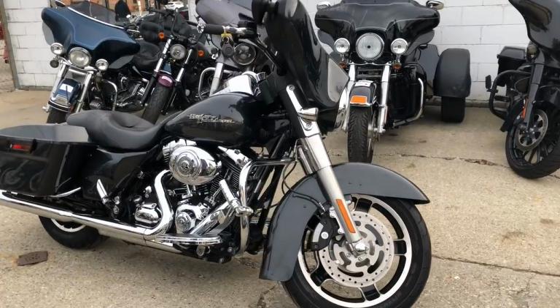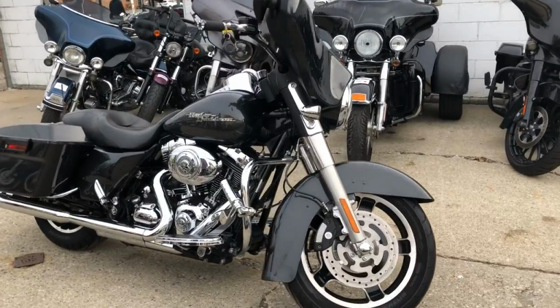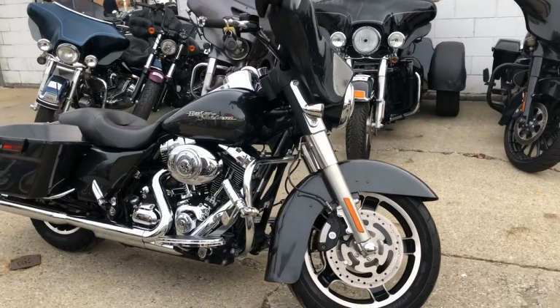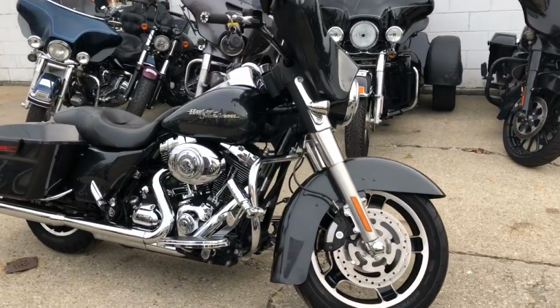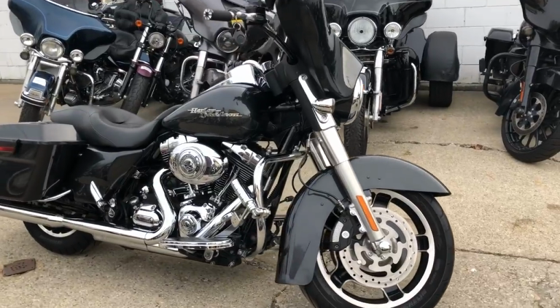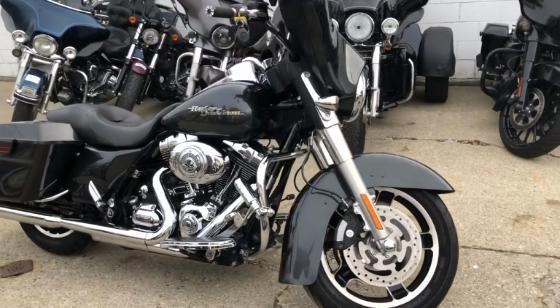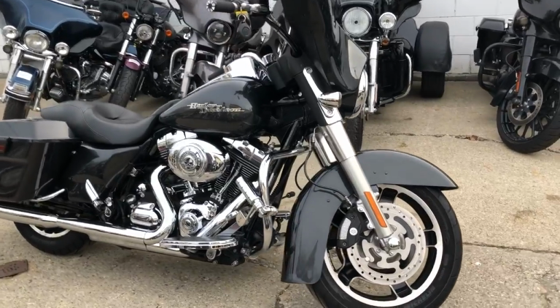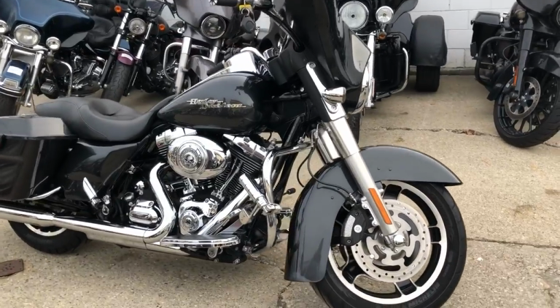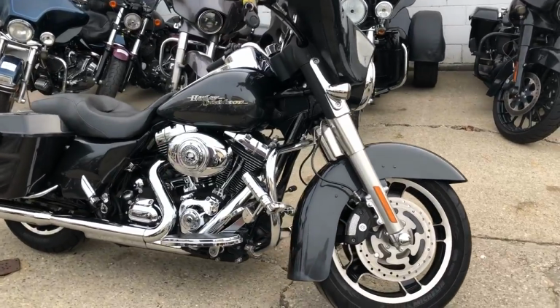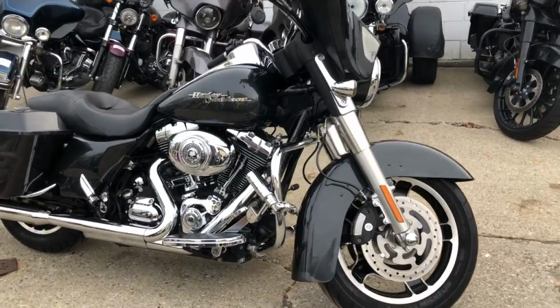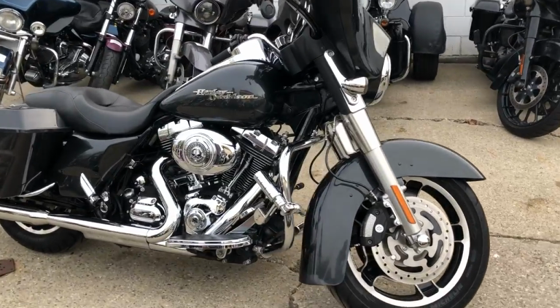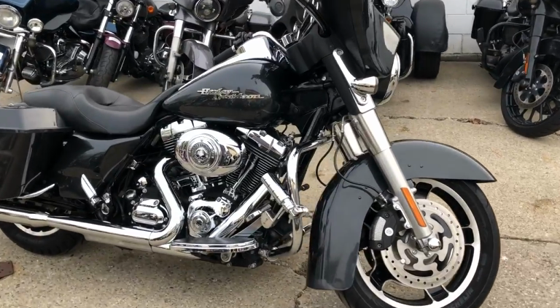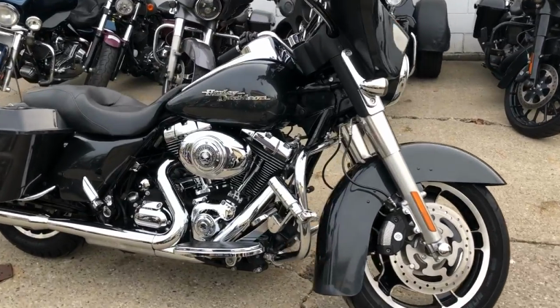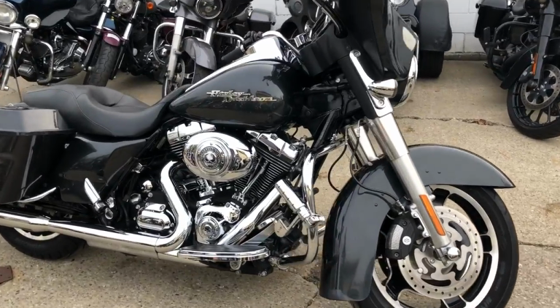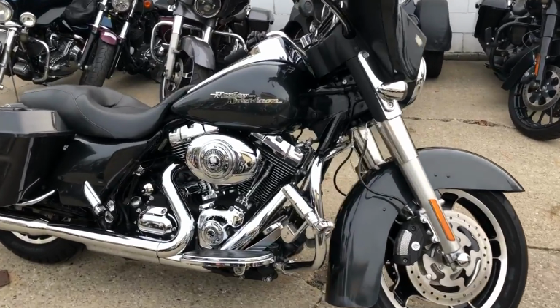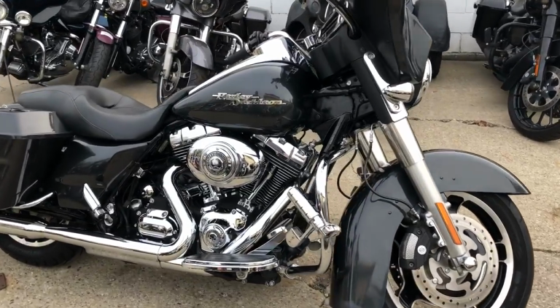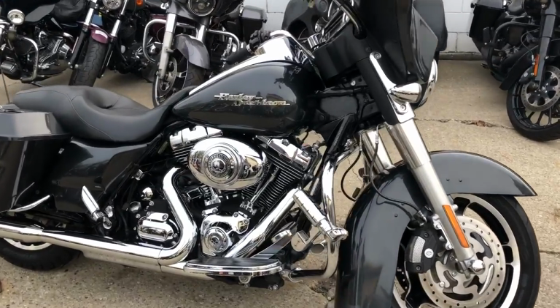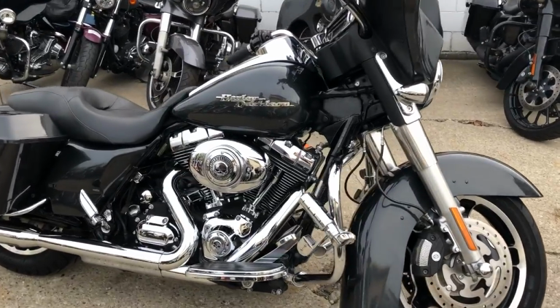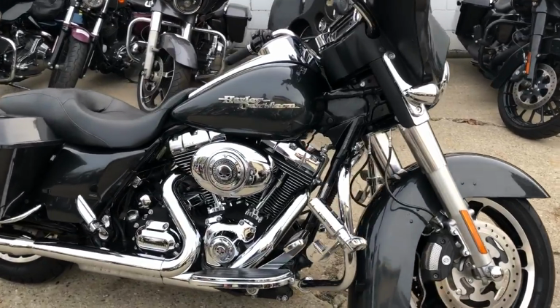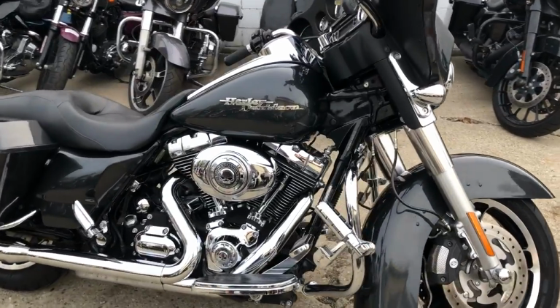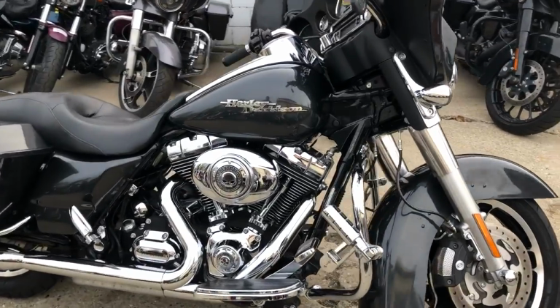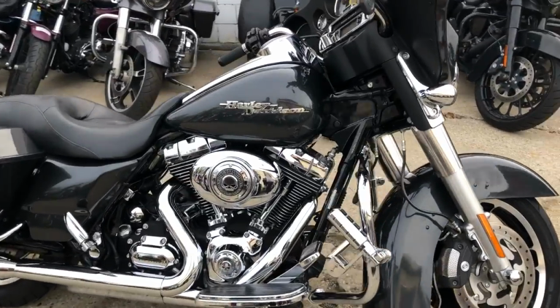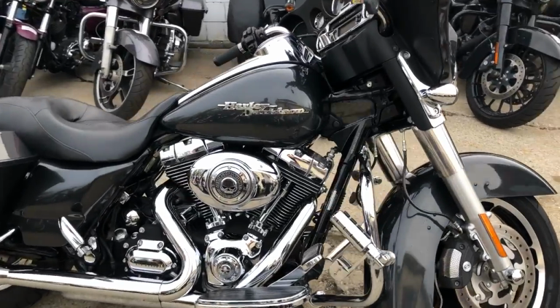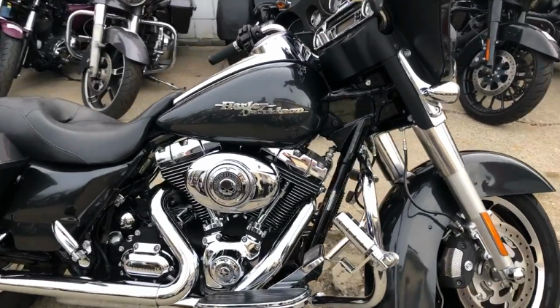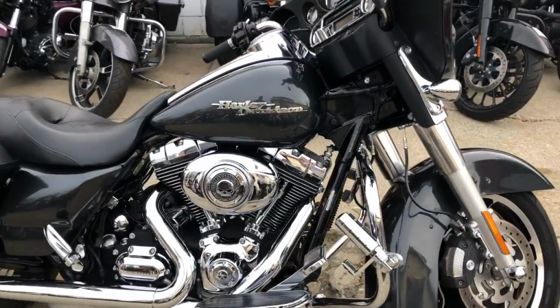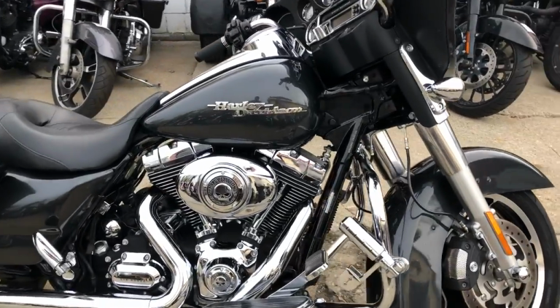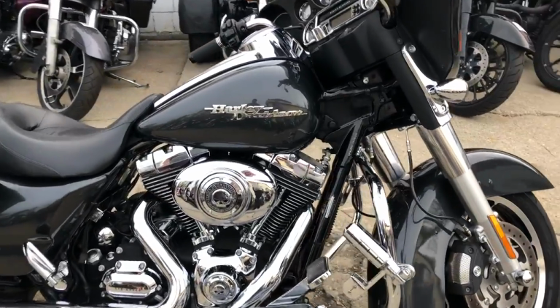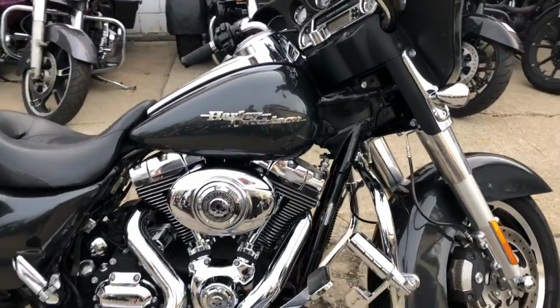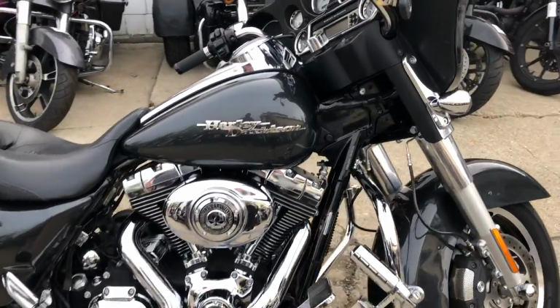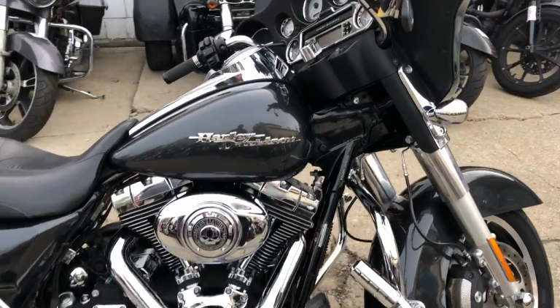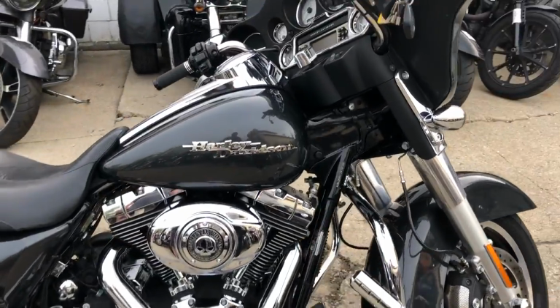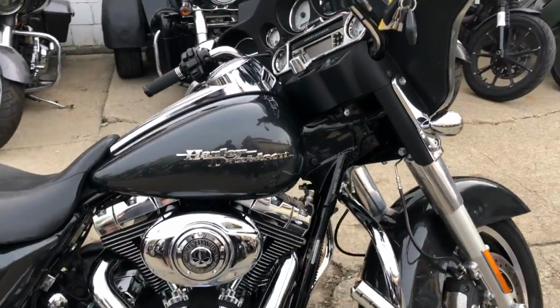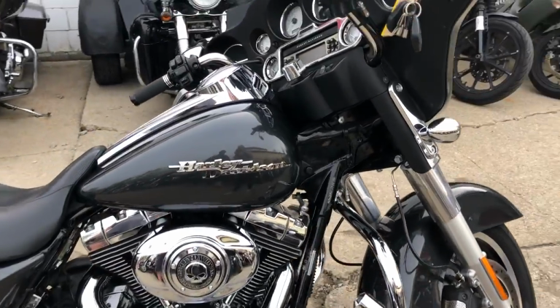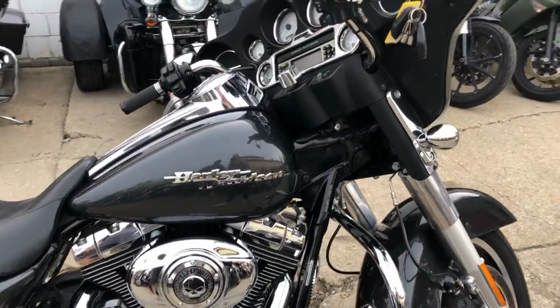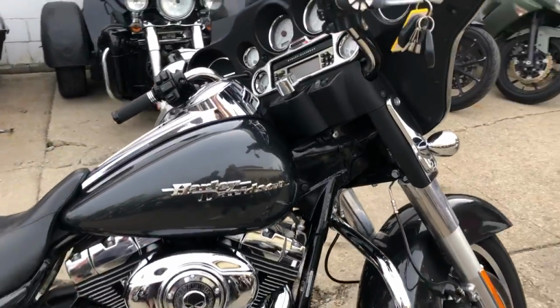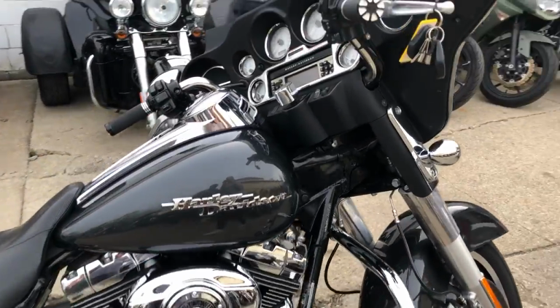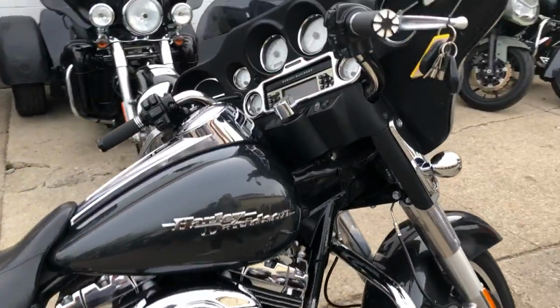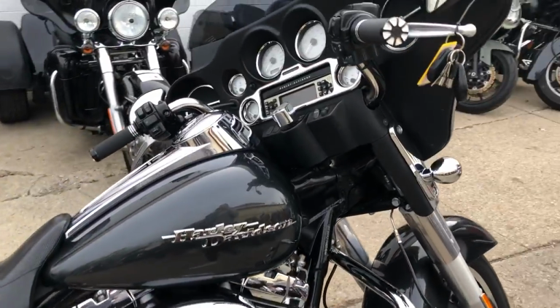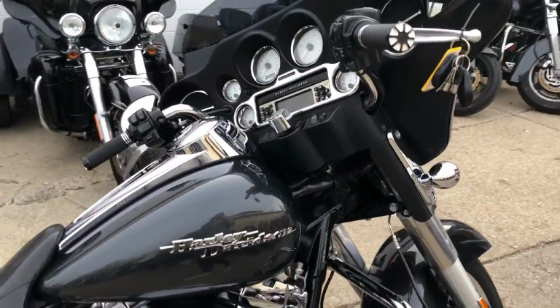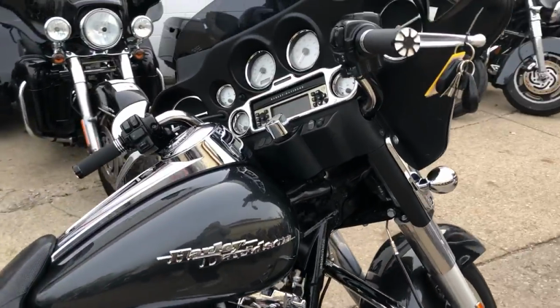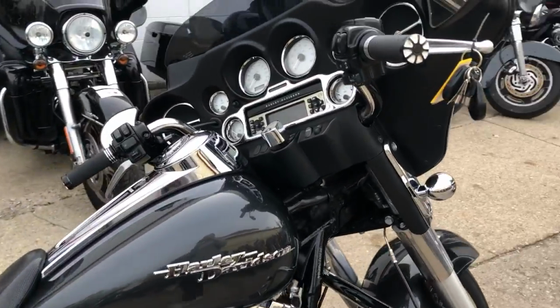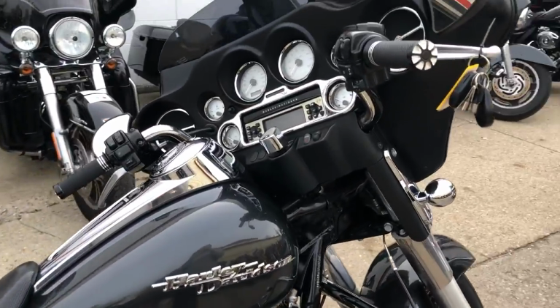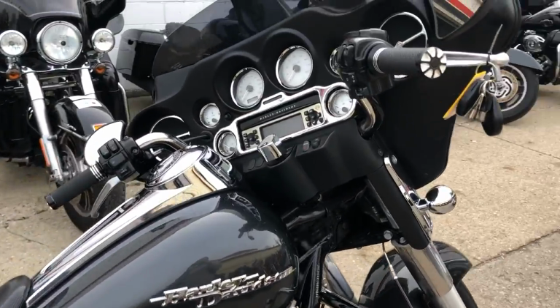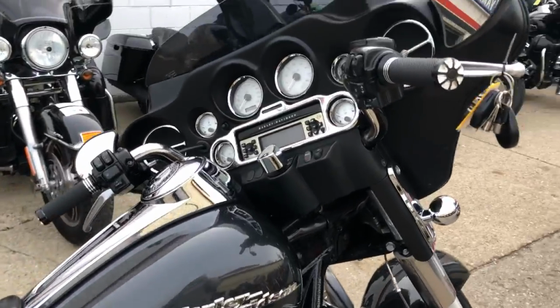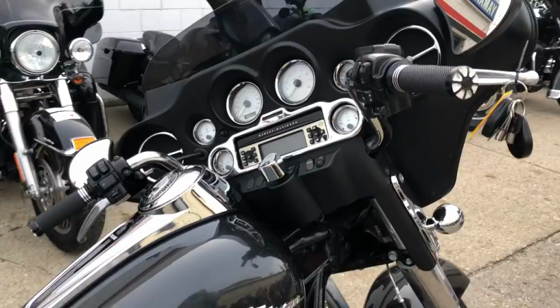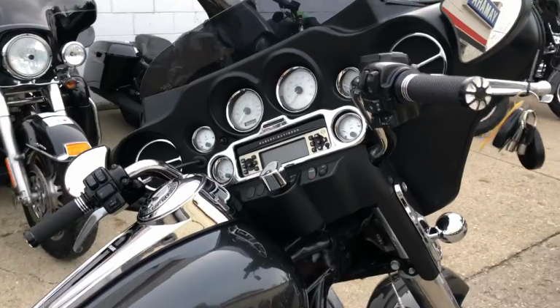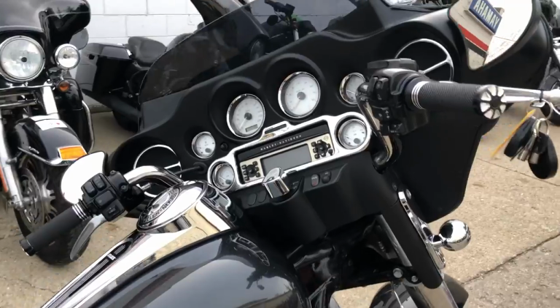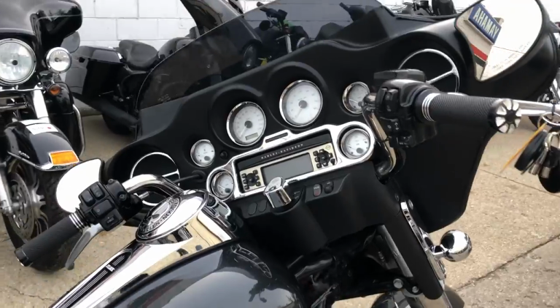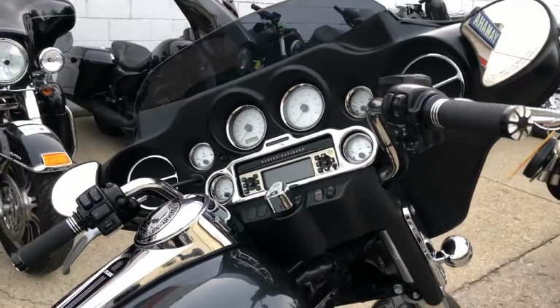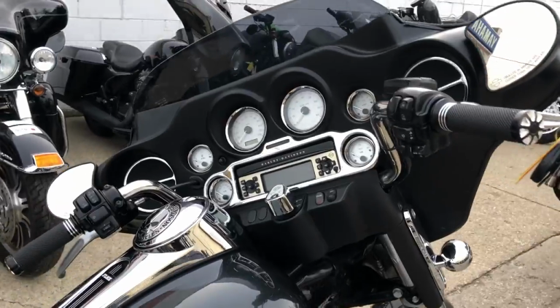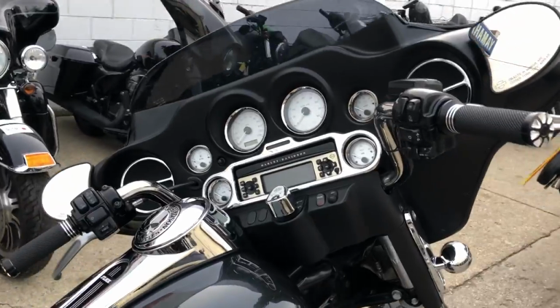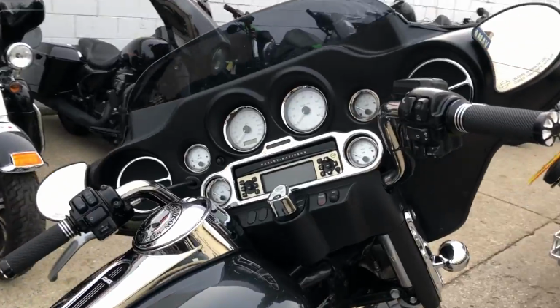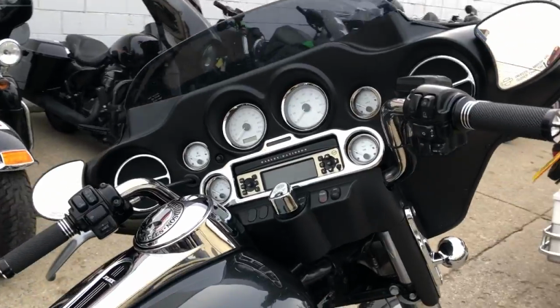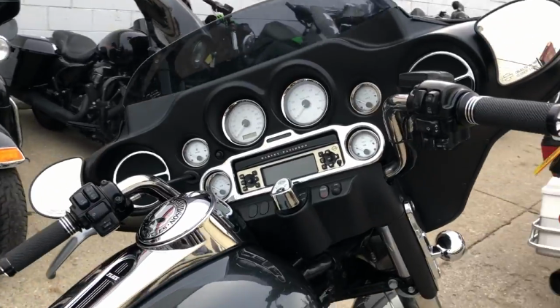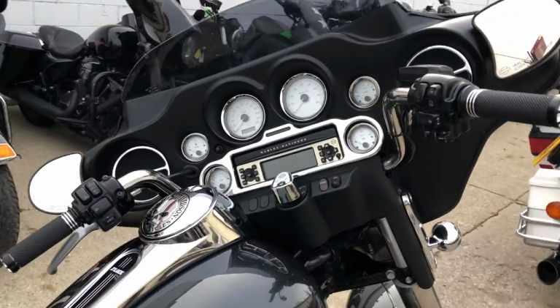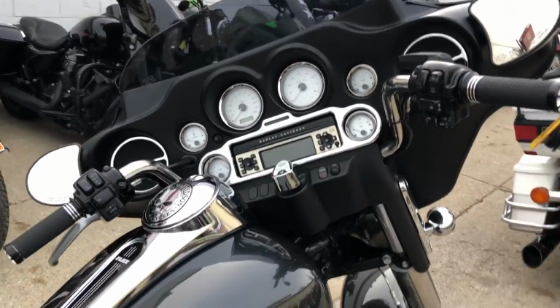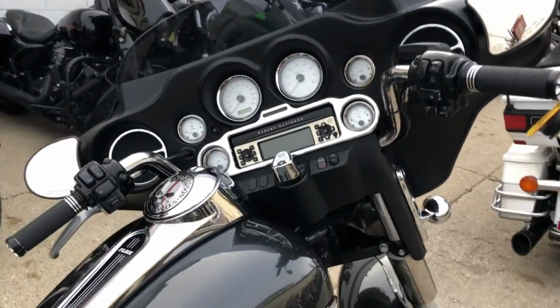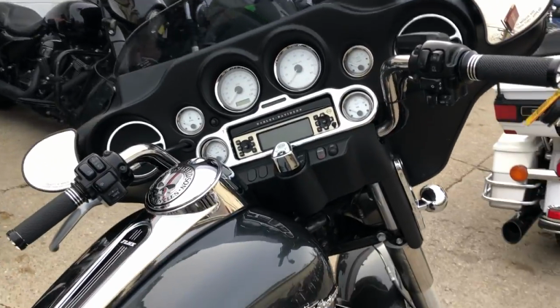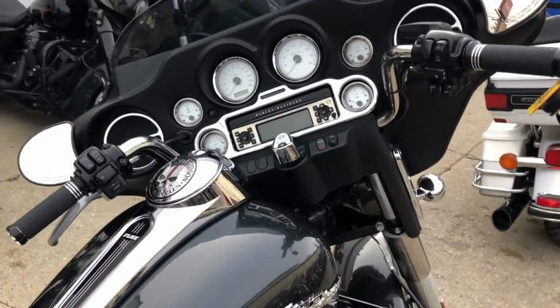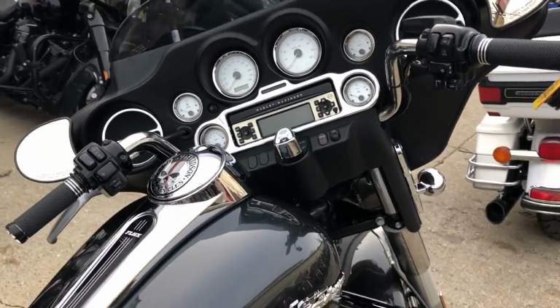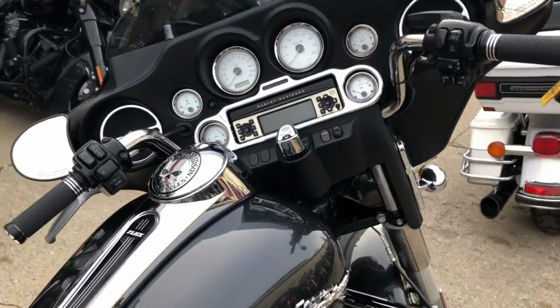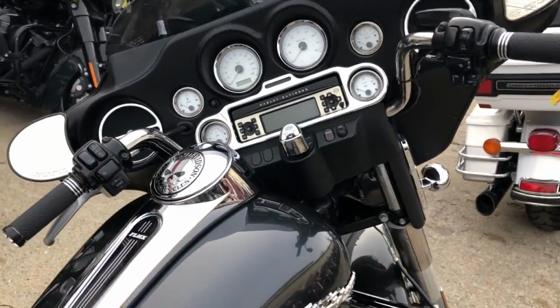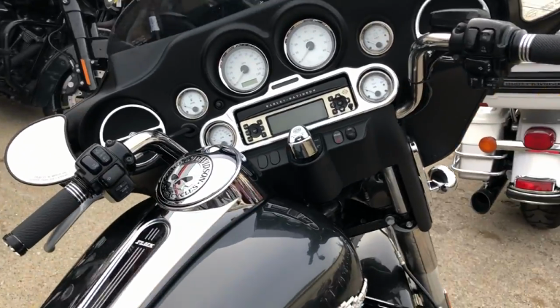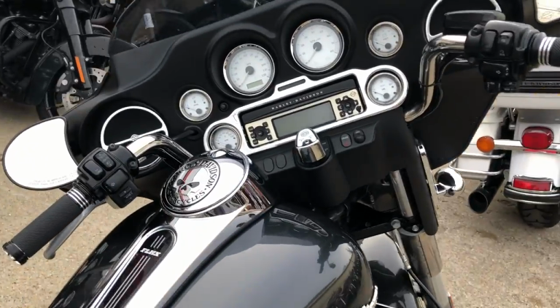Hey guys, ApprovalPowerSports.com here doing some videos on some bikes that just came in. We've got a 2009 Street Glide here for sale.